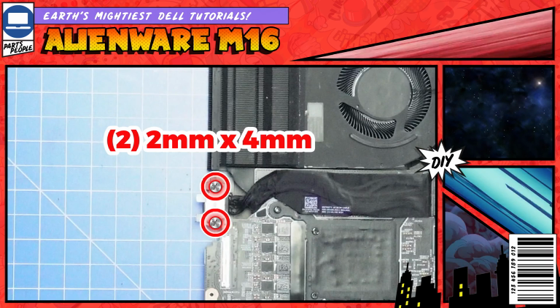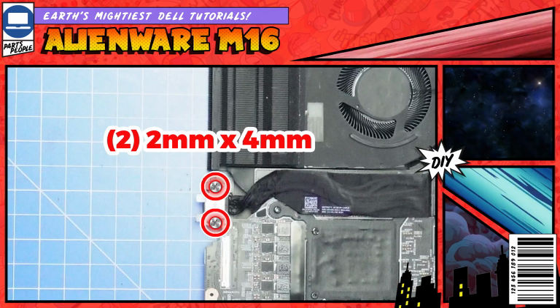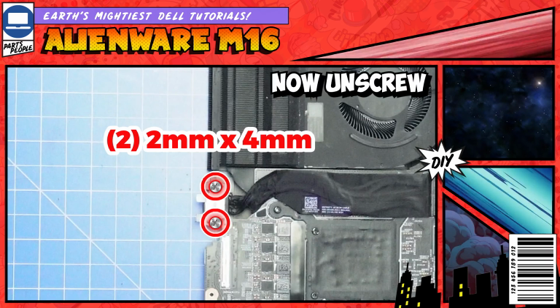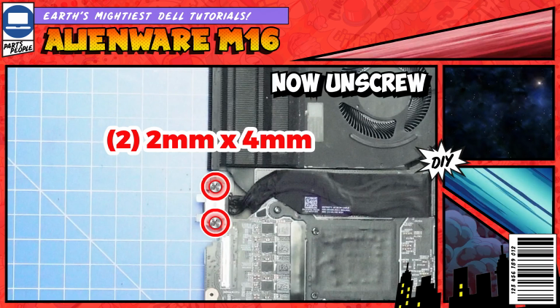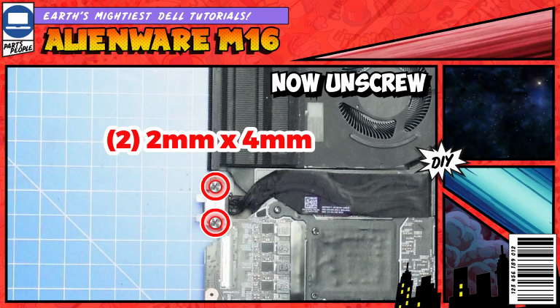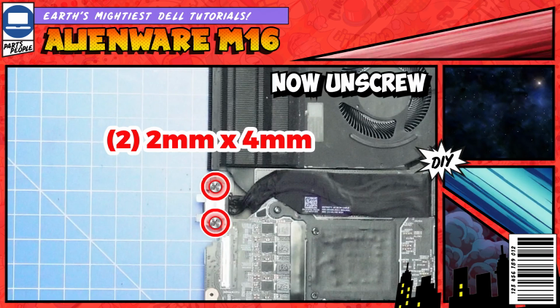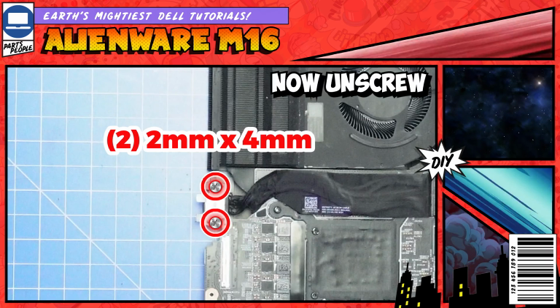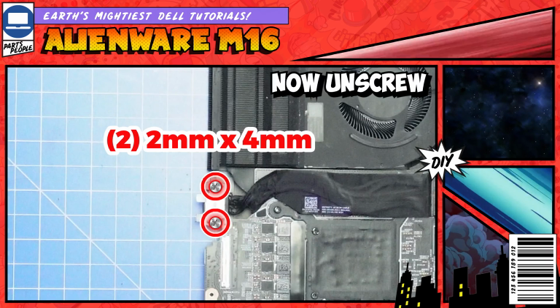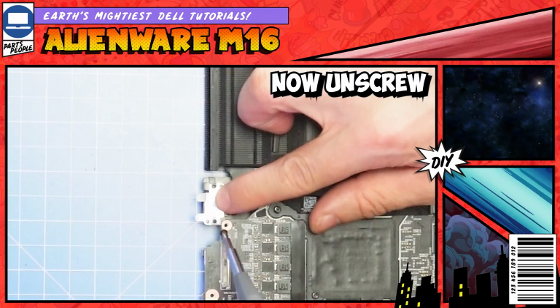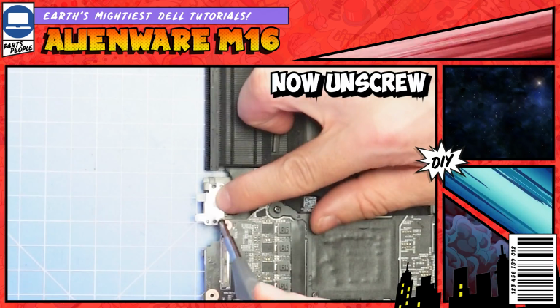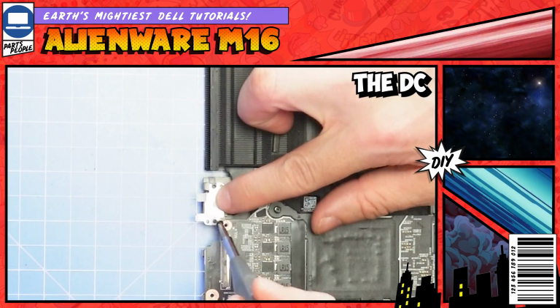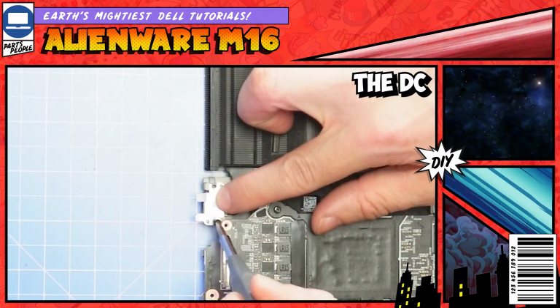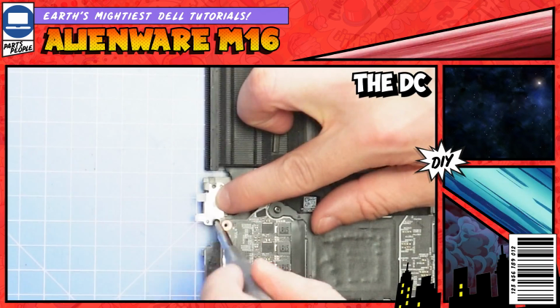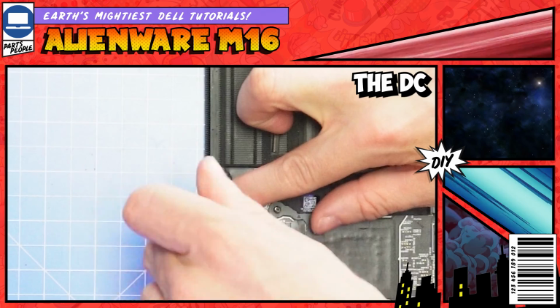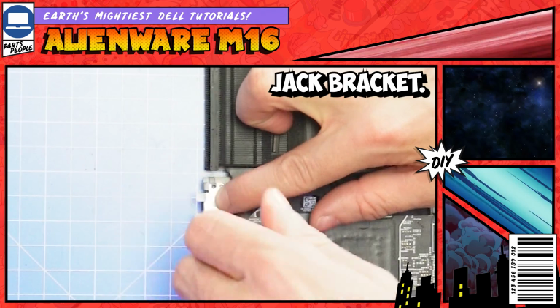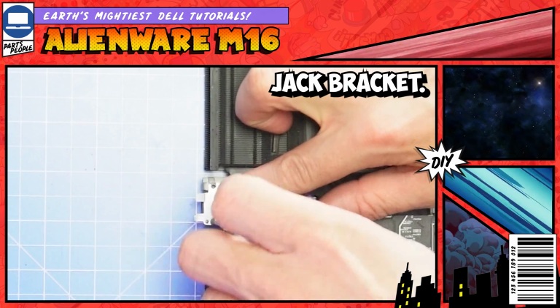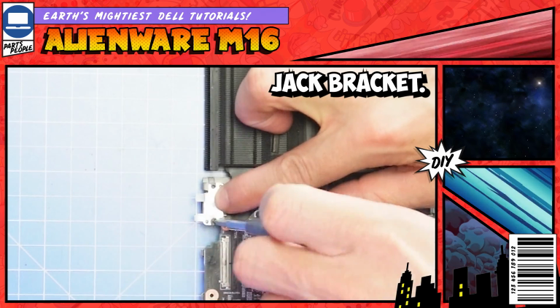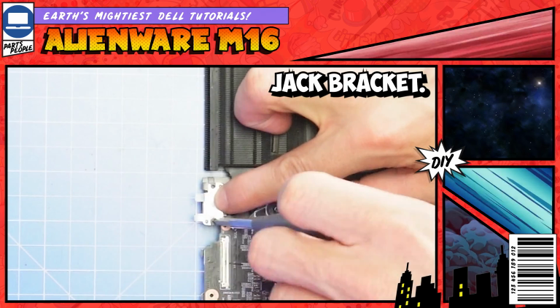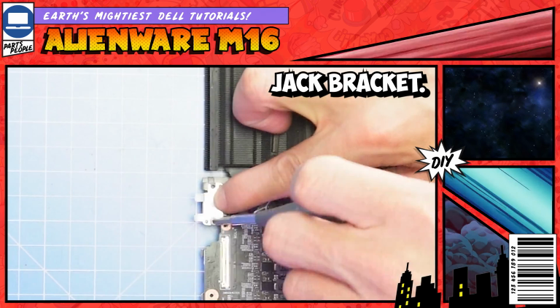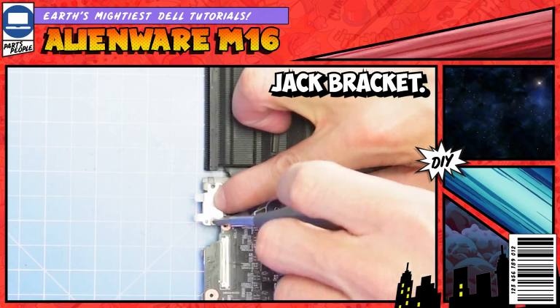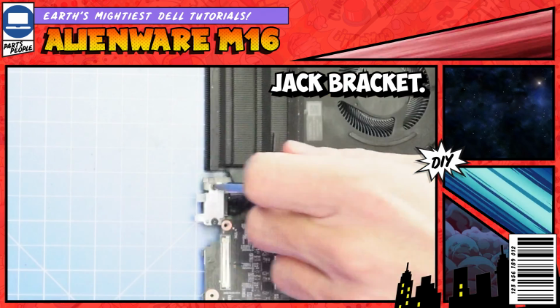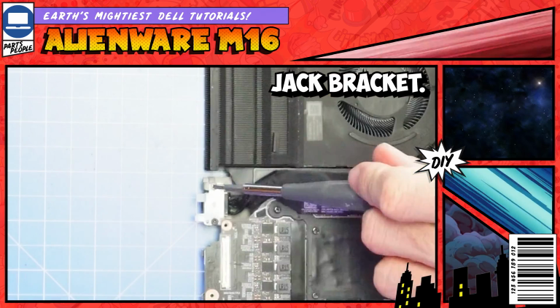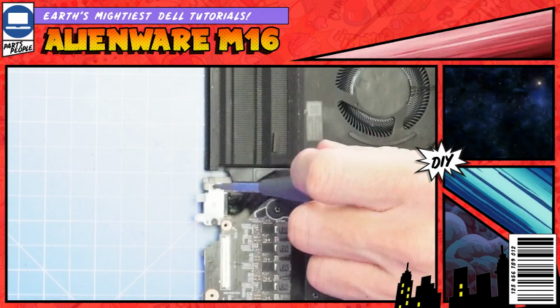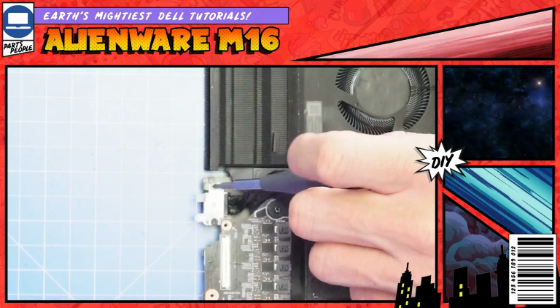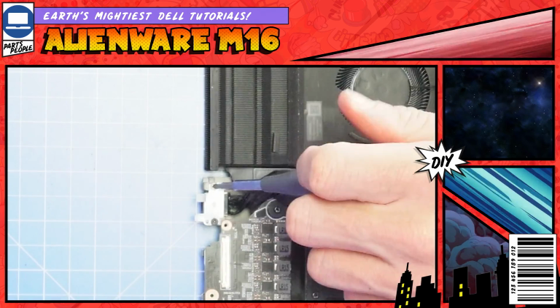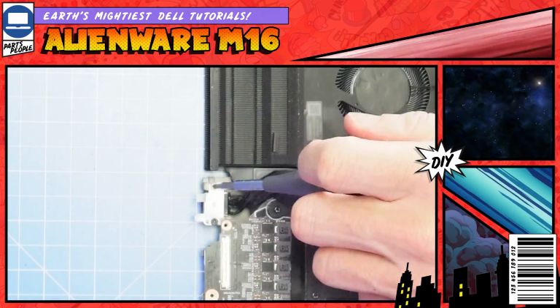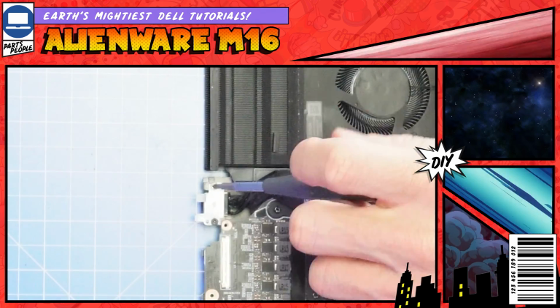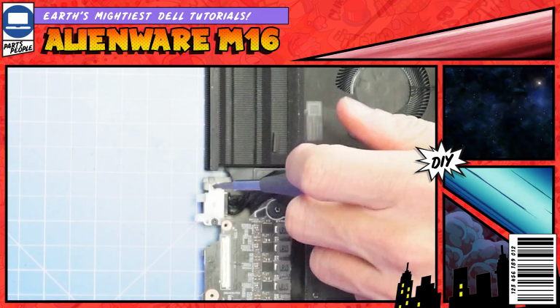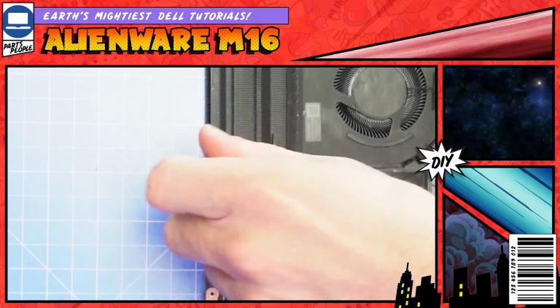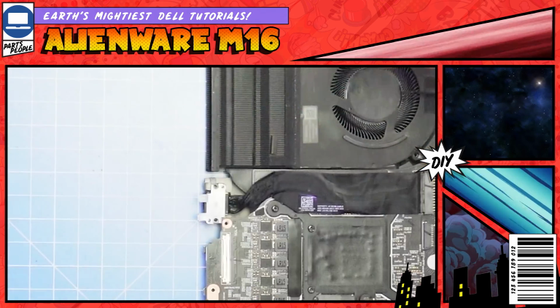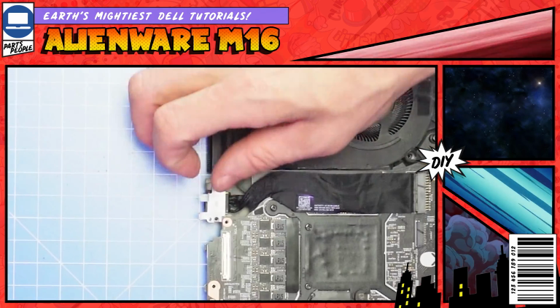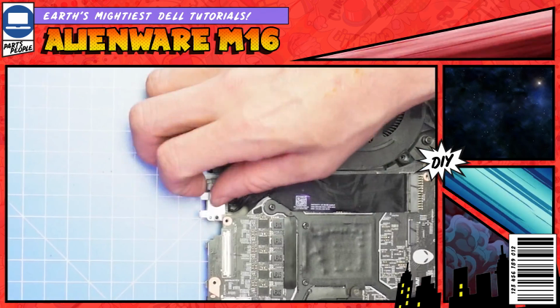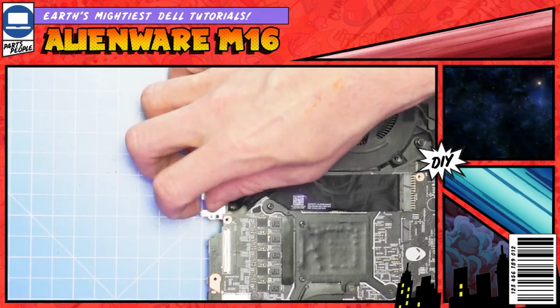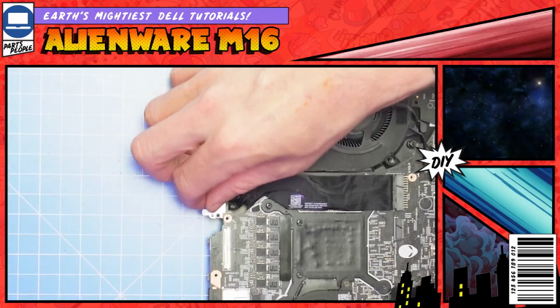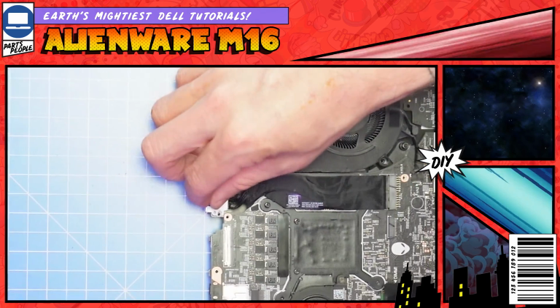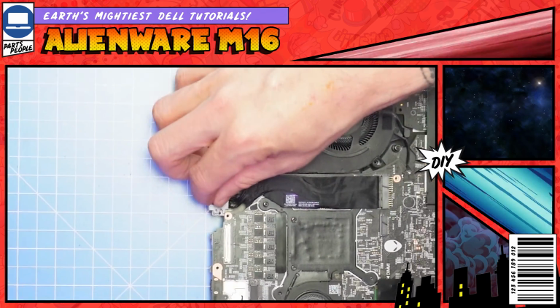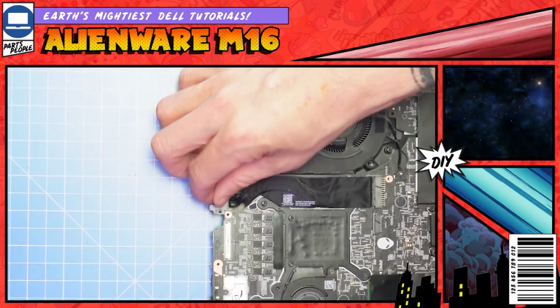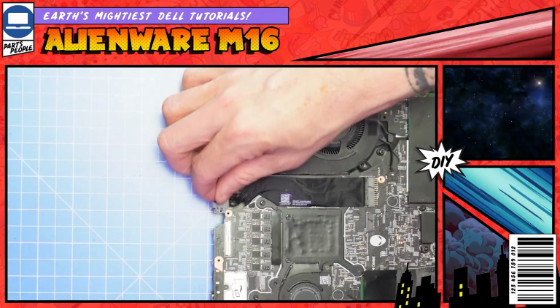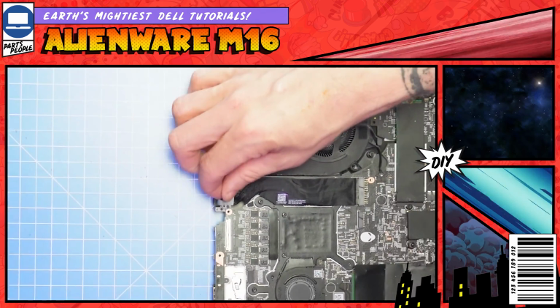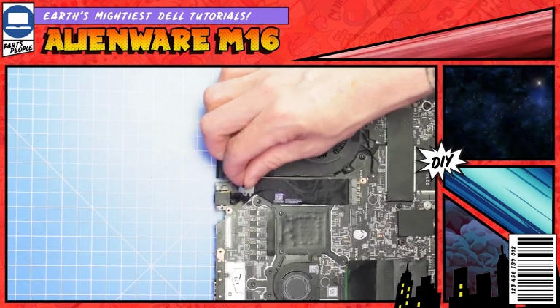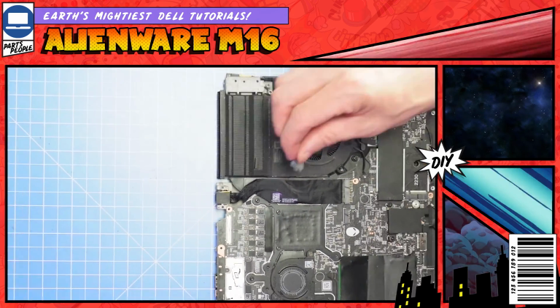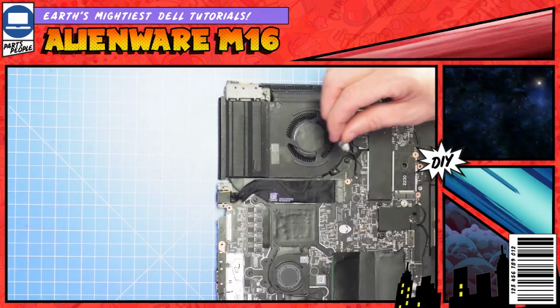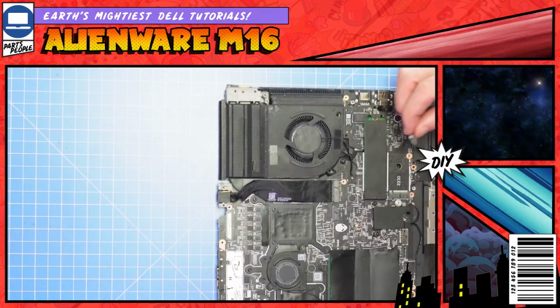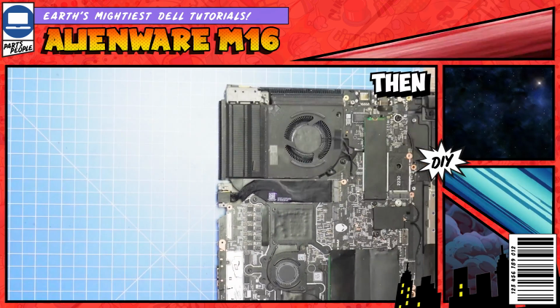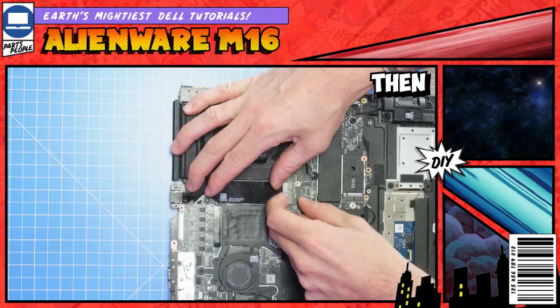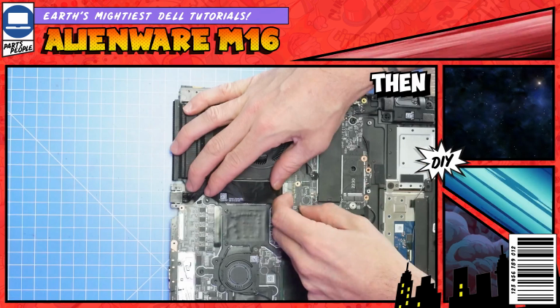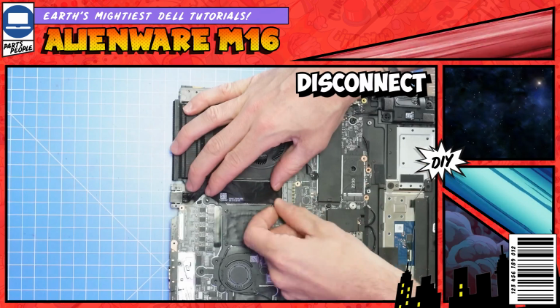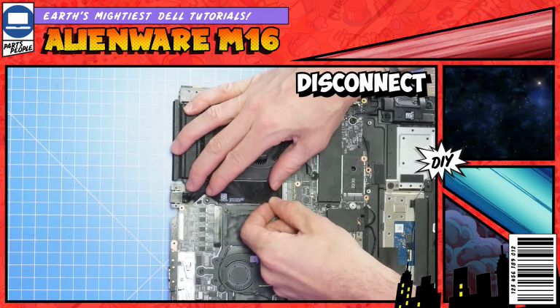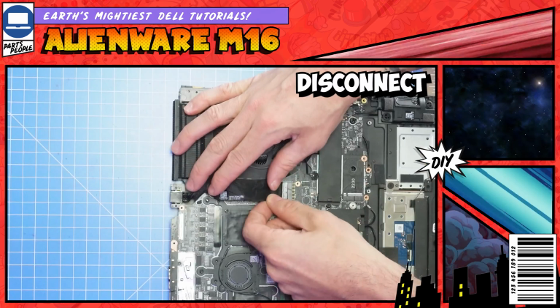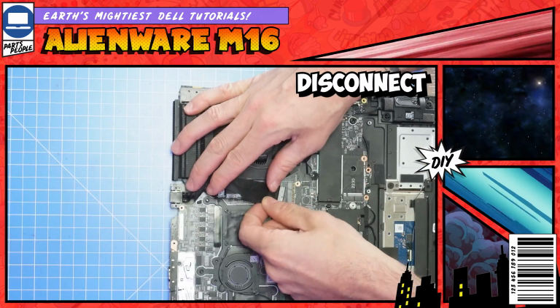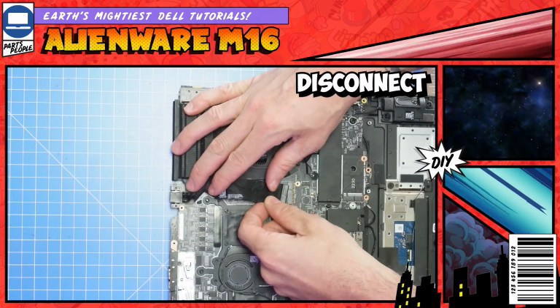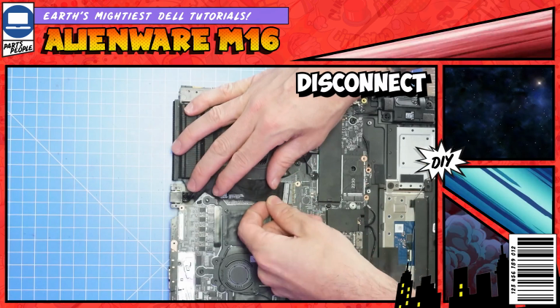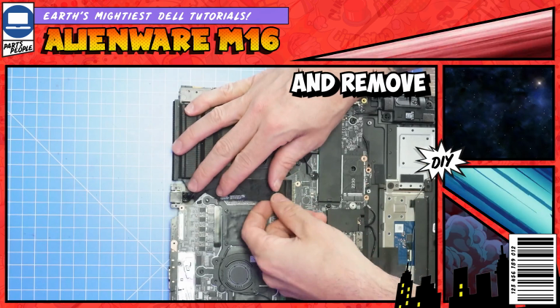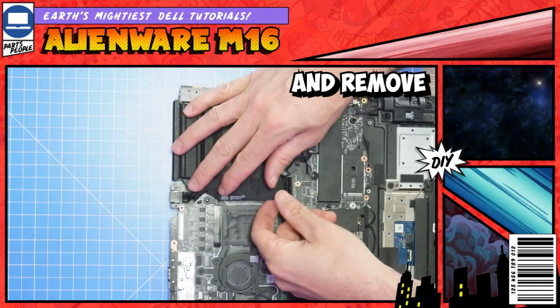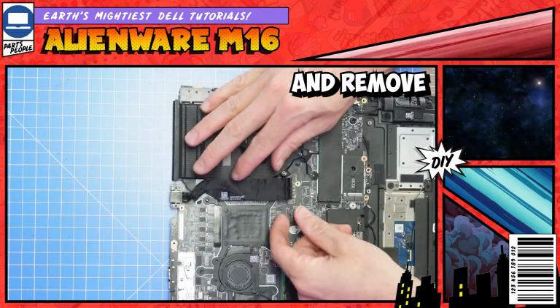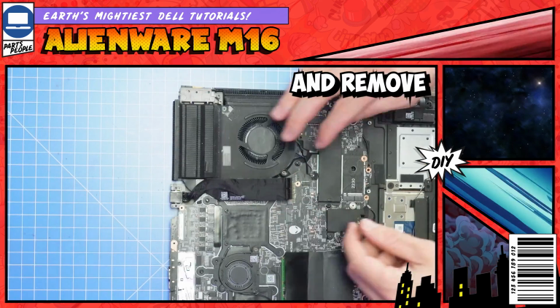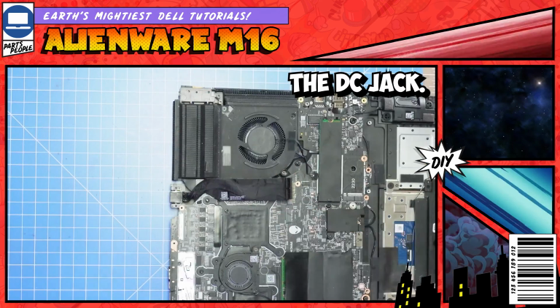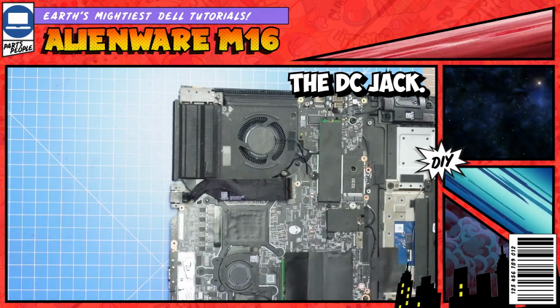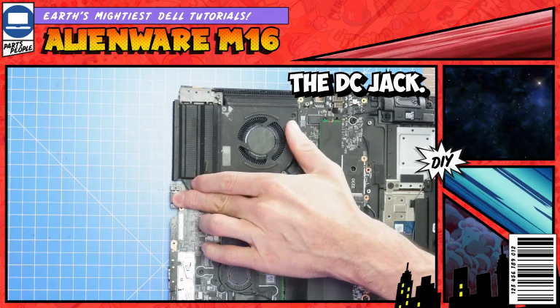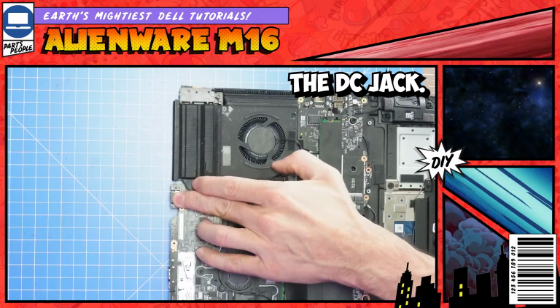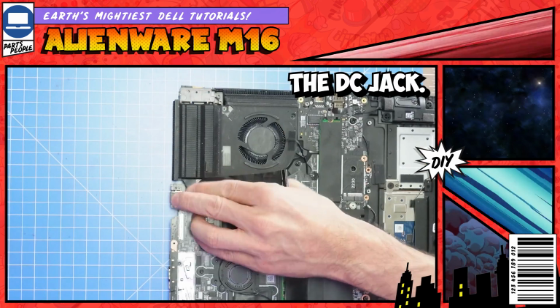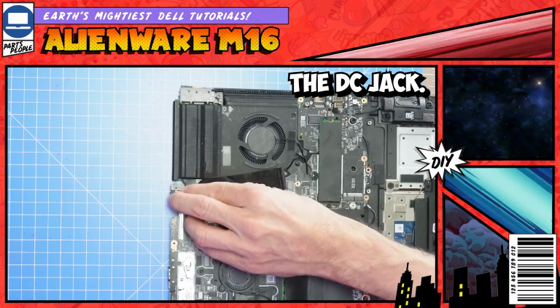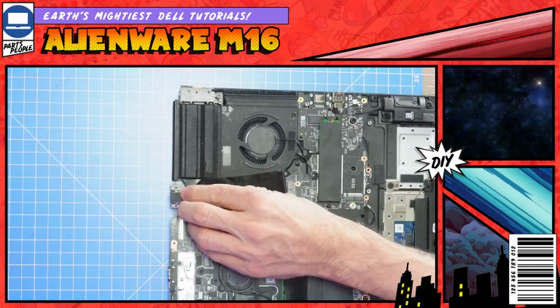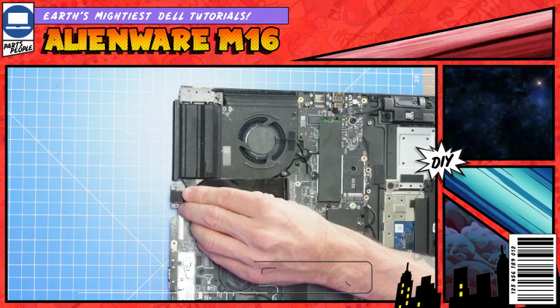Now unscrew the DC jack bracket. Then disconnect and remove the DC jack.